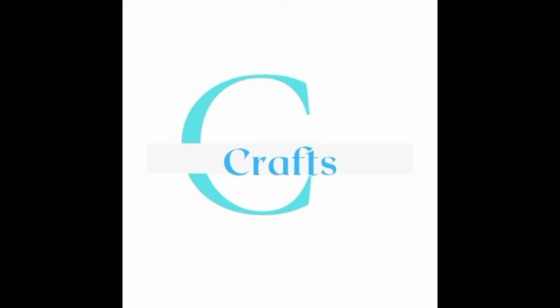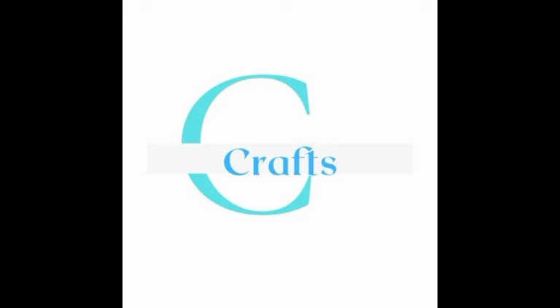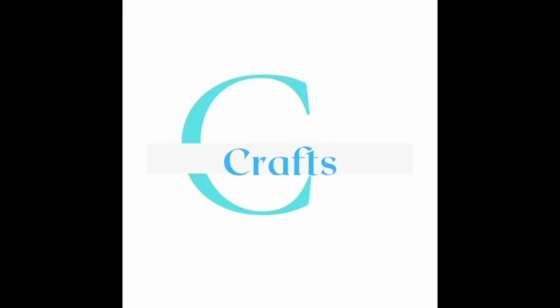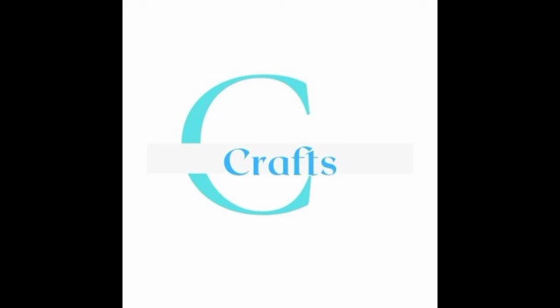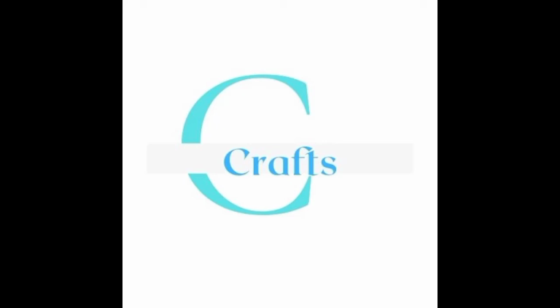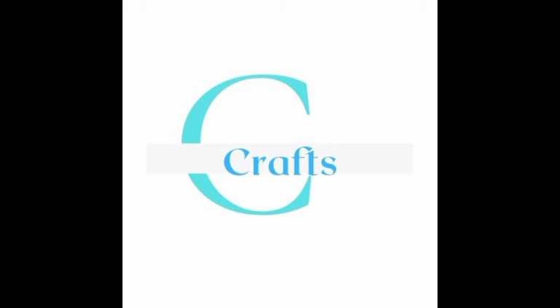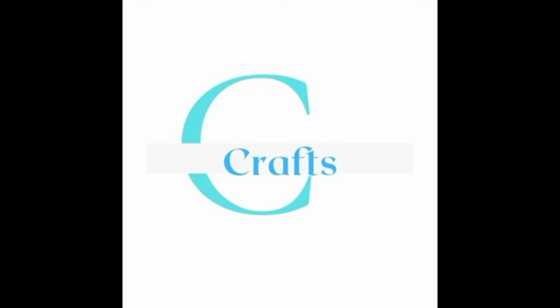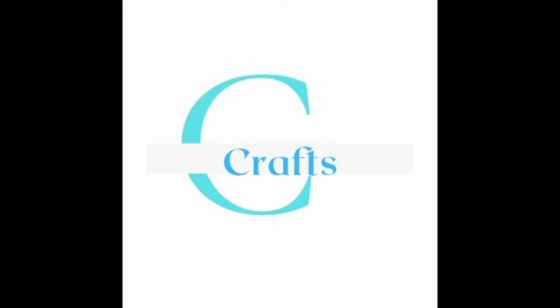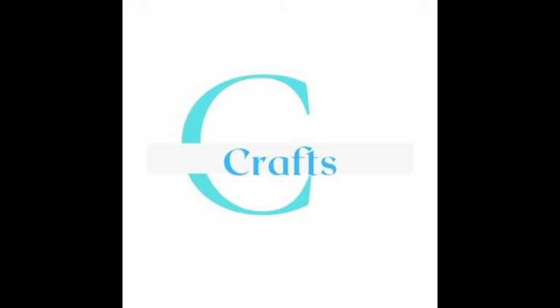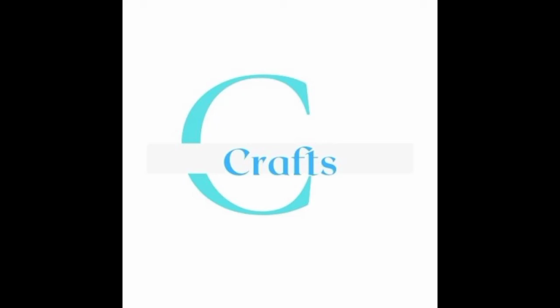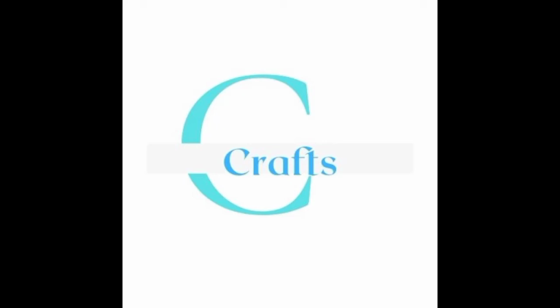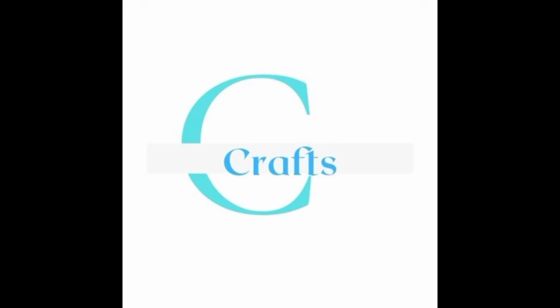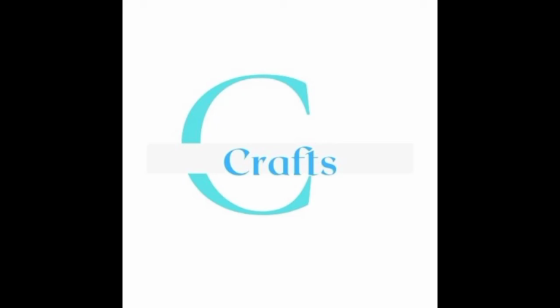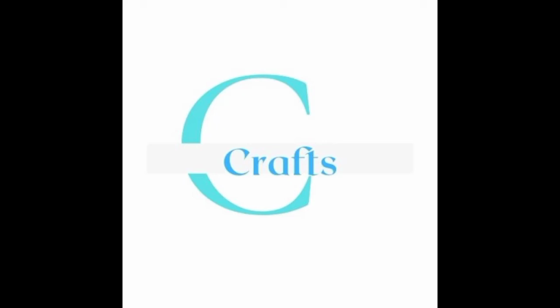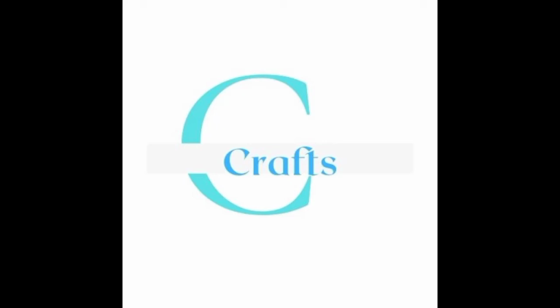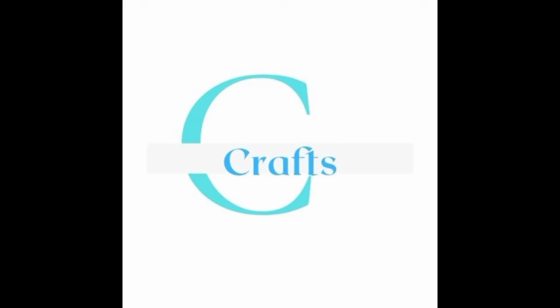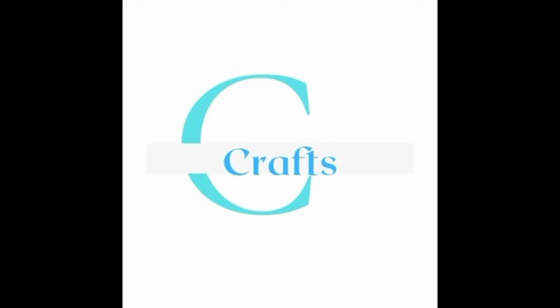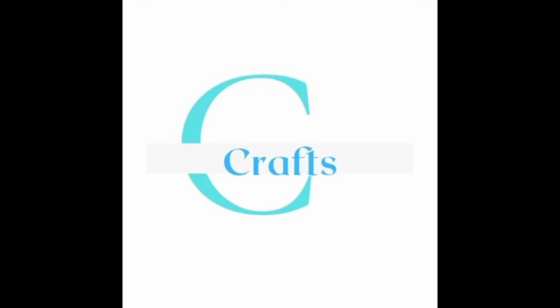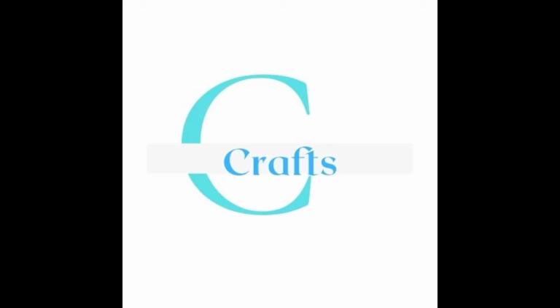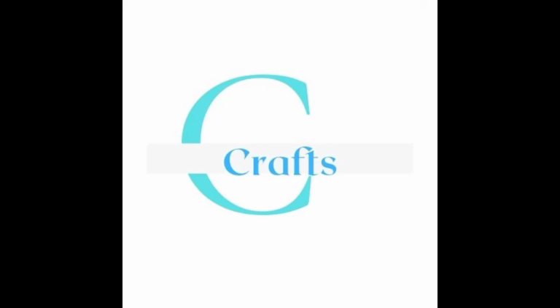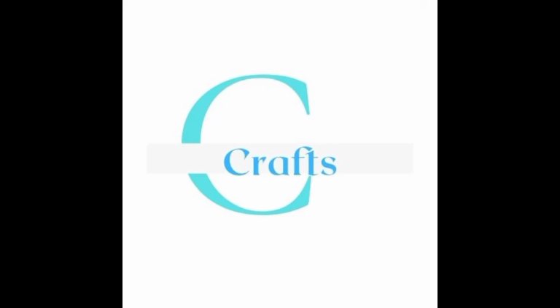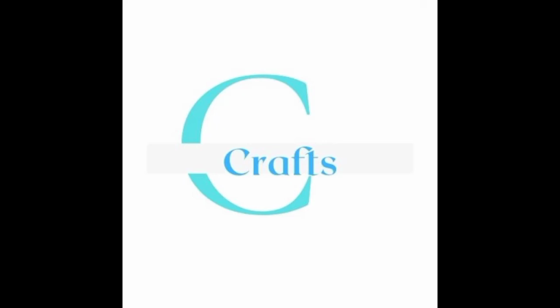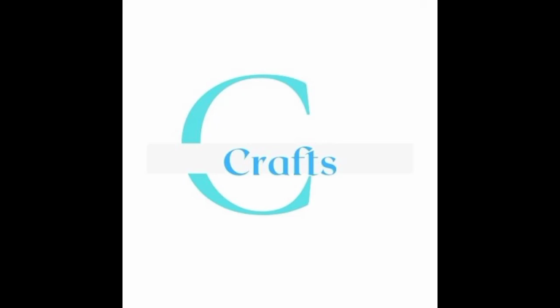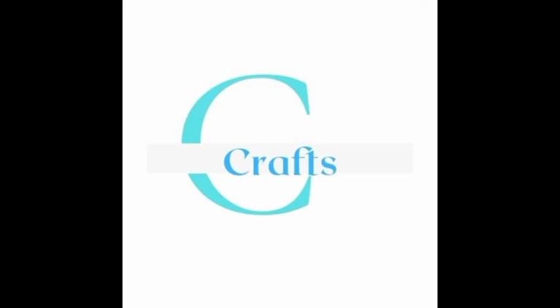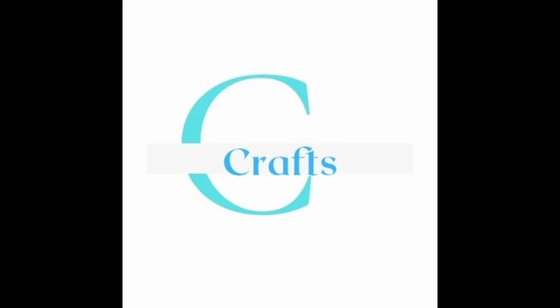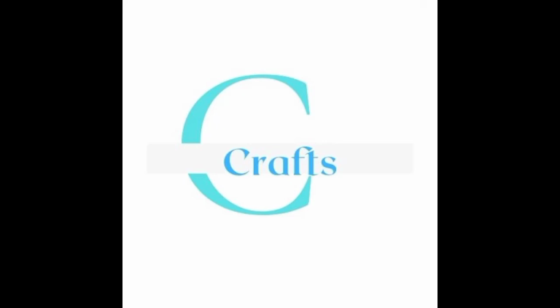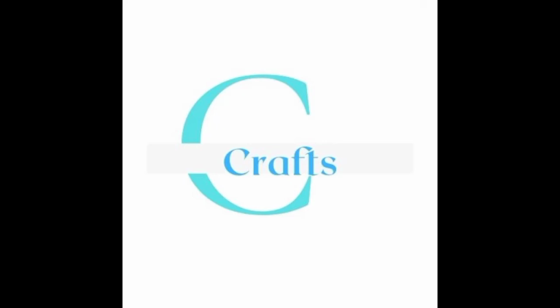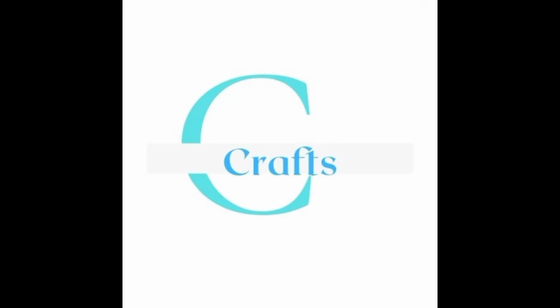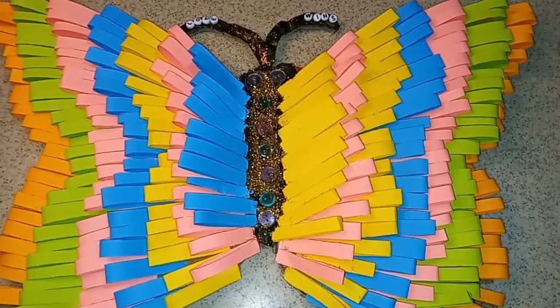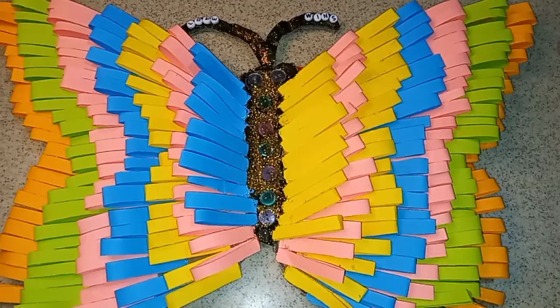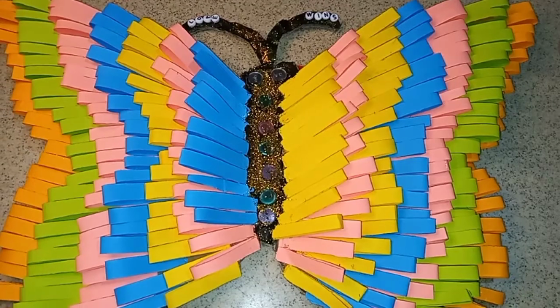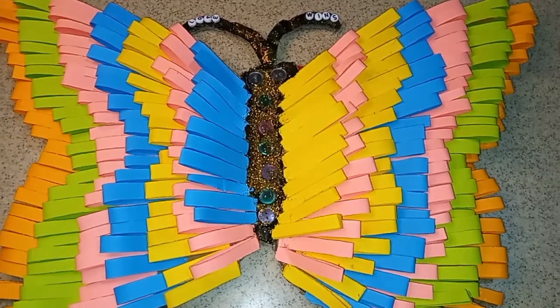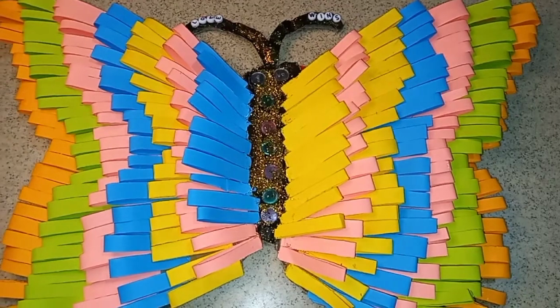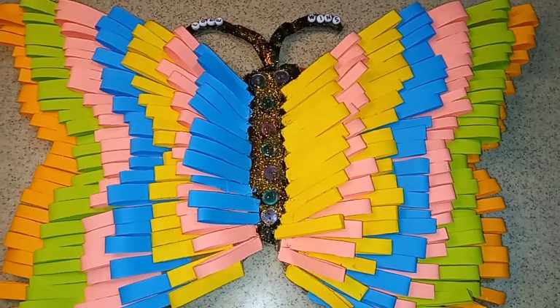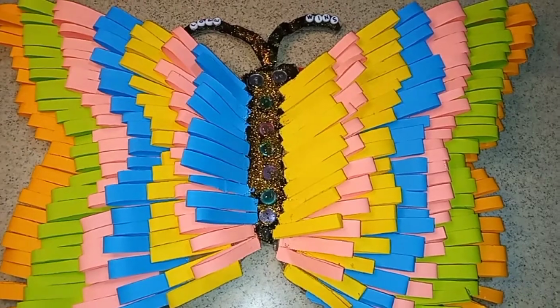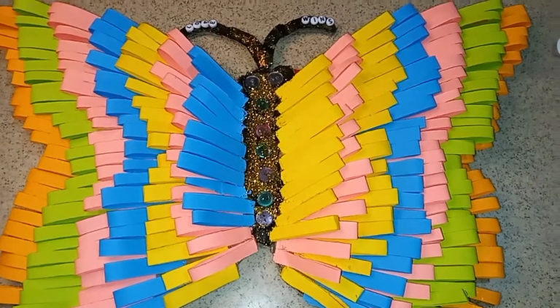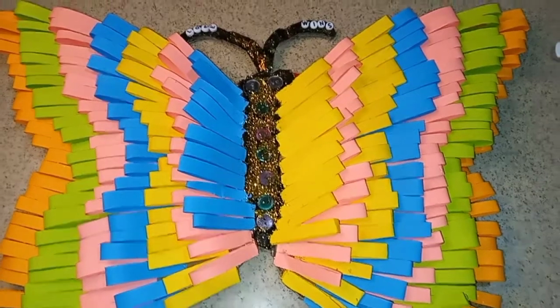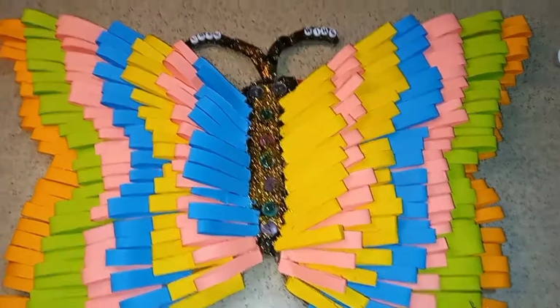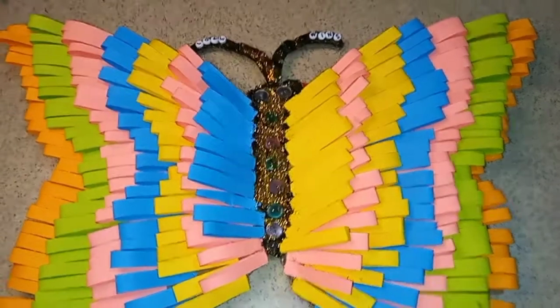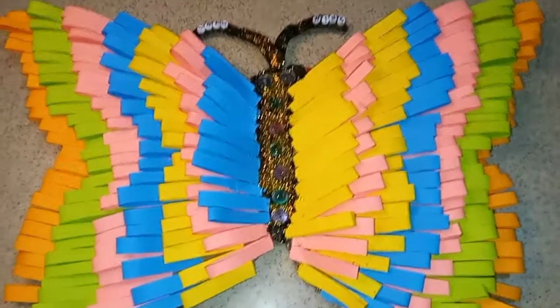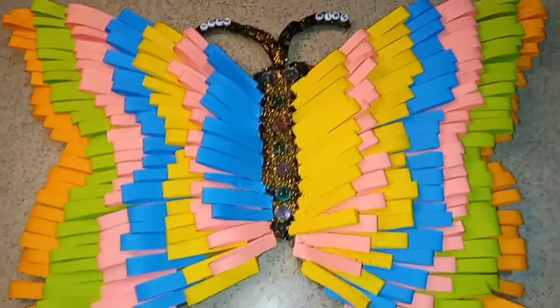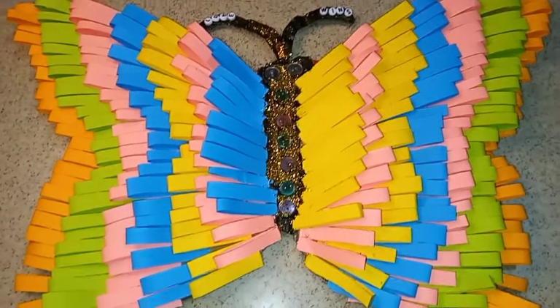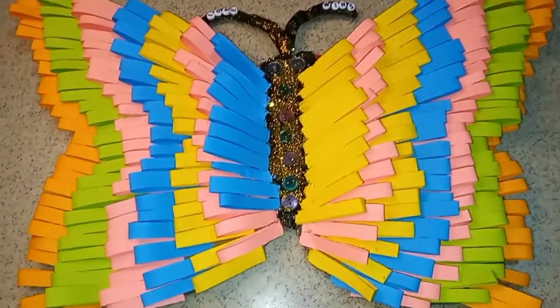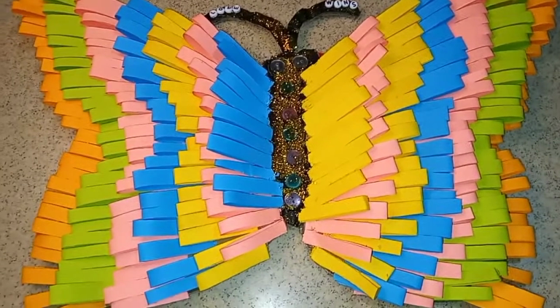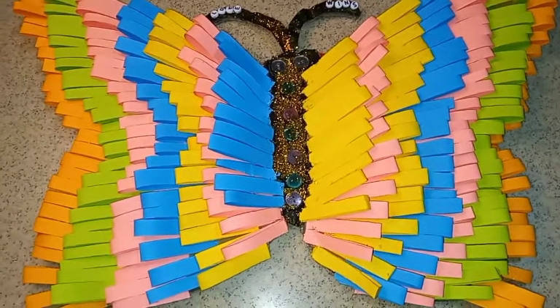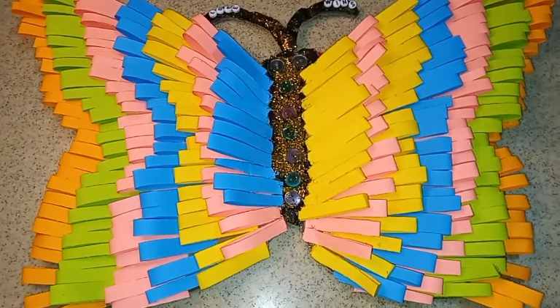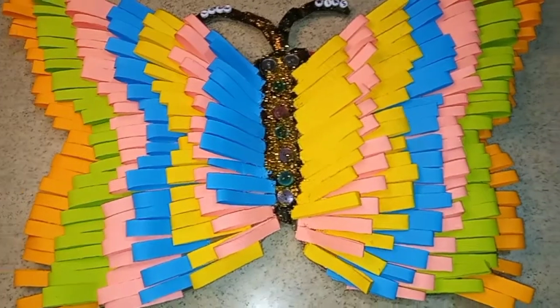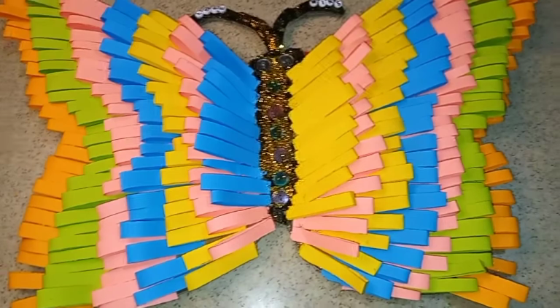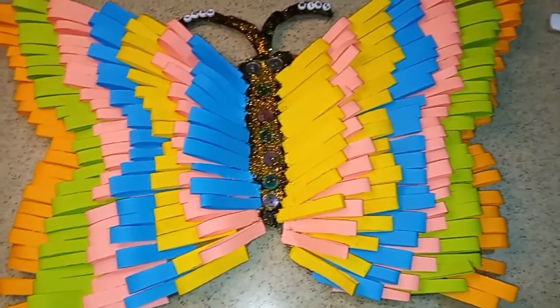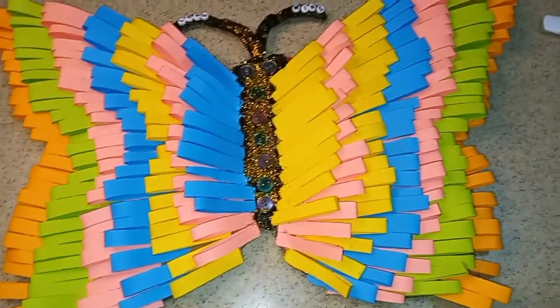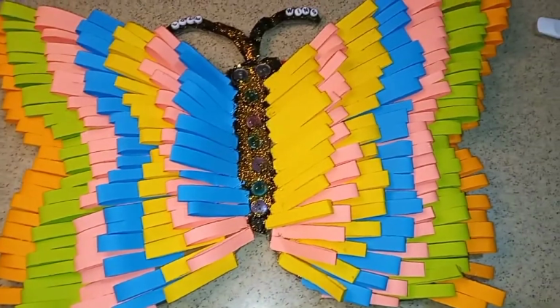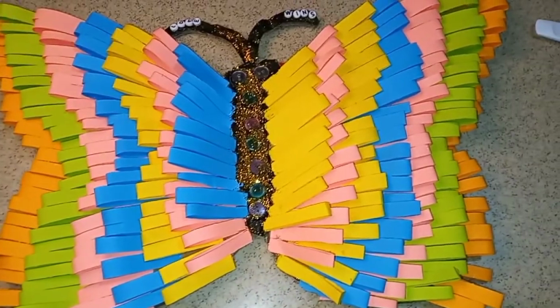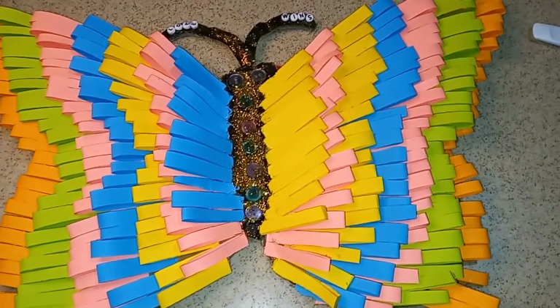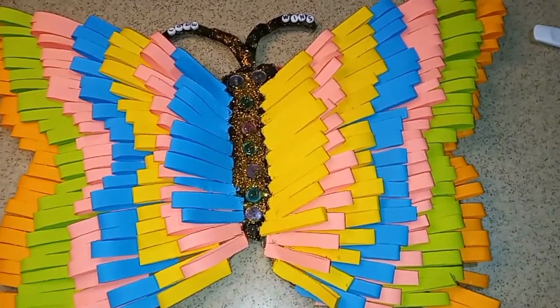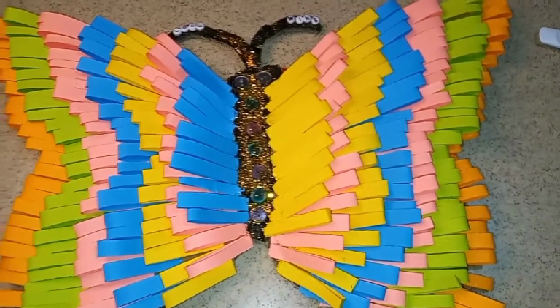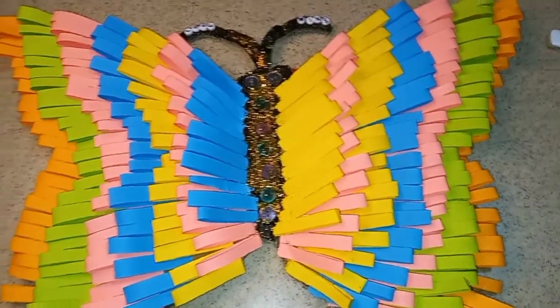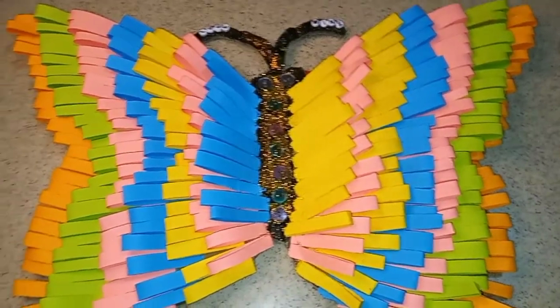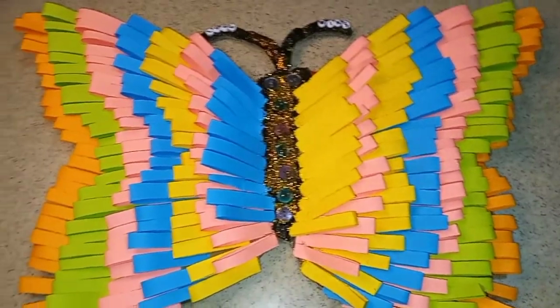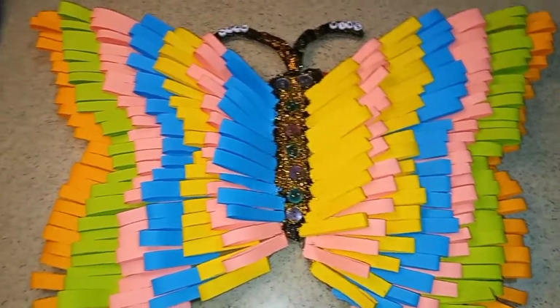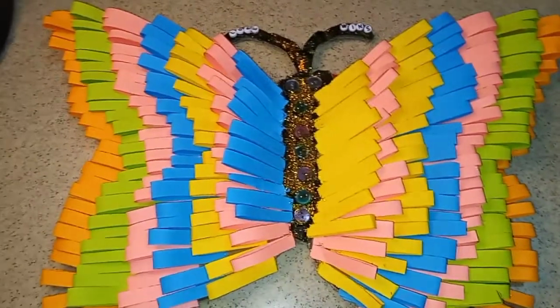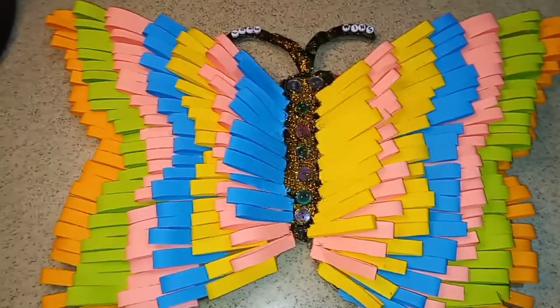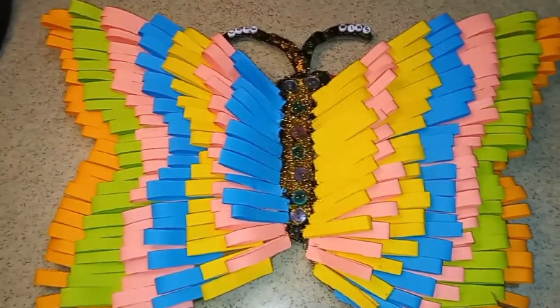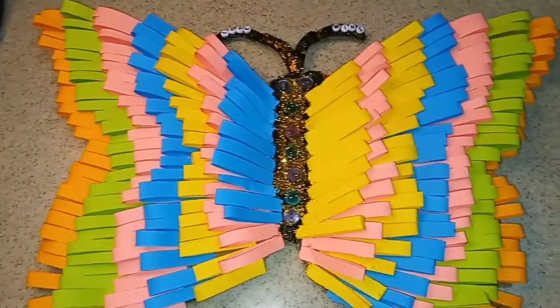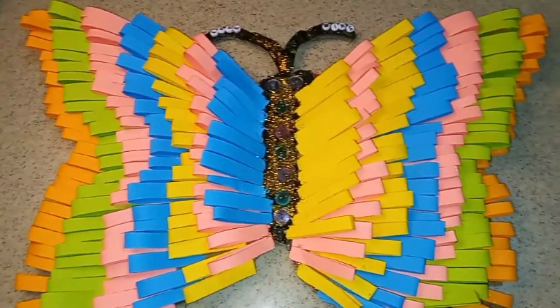Hey wonderful beautiful people! Welcome back to my channel. If you want to see how I made this beautiful butterfly, then keep on watching!